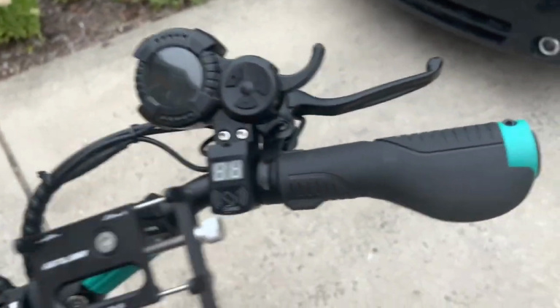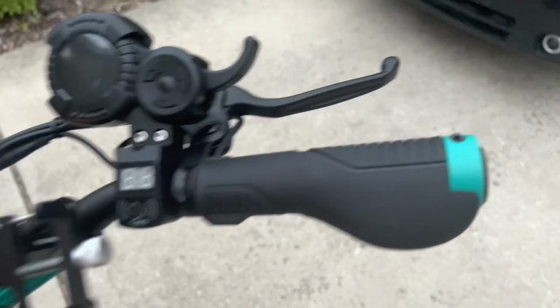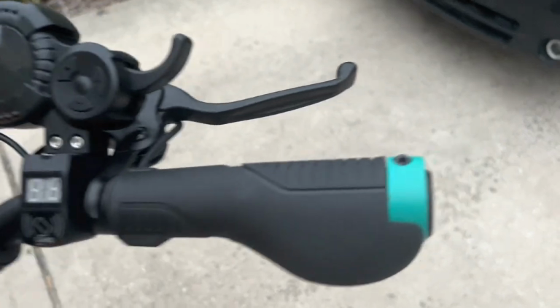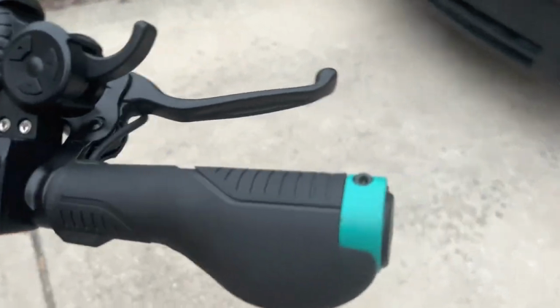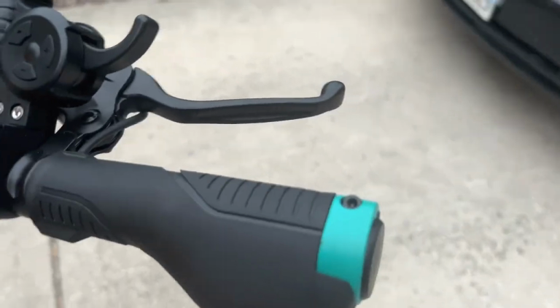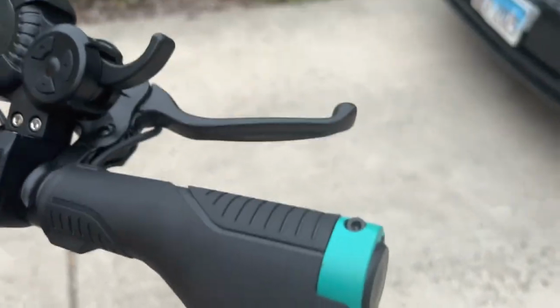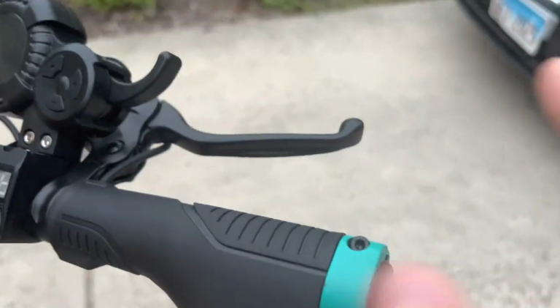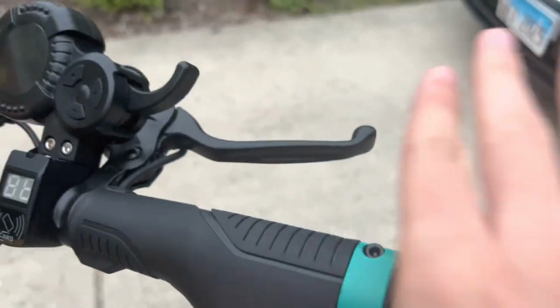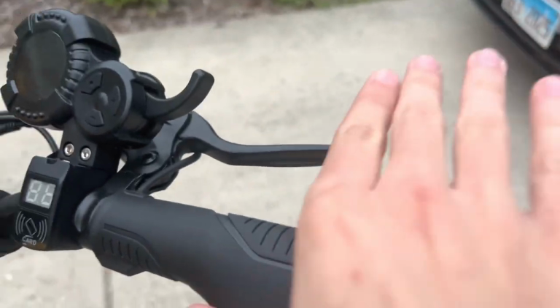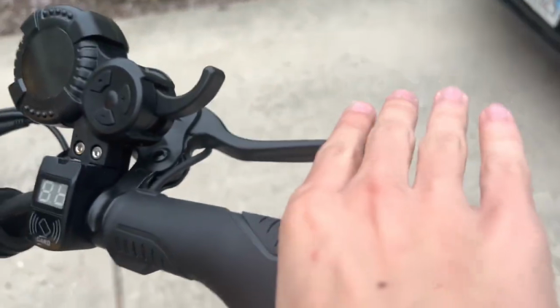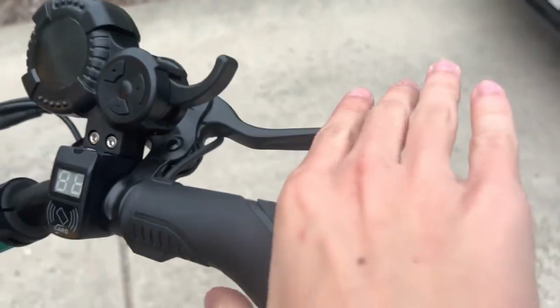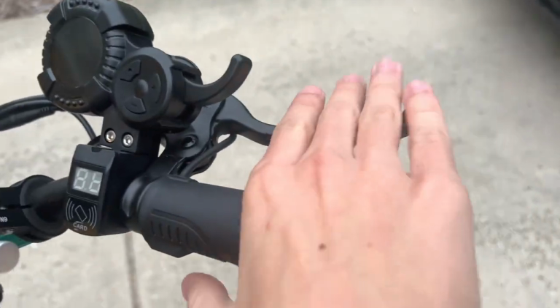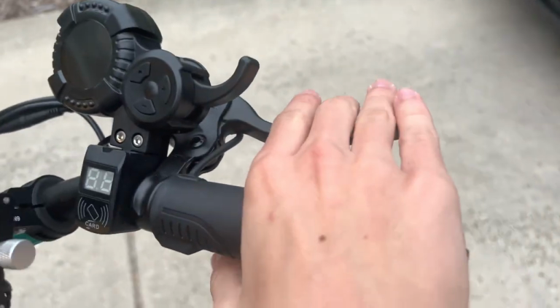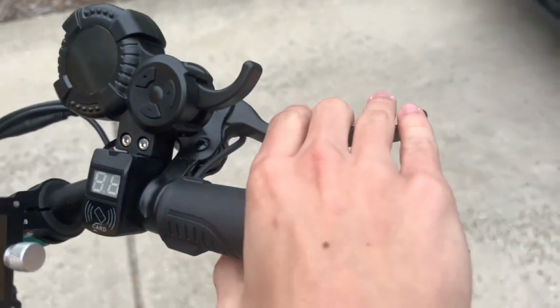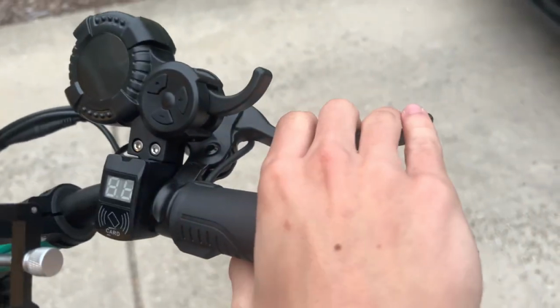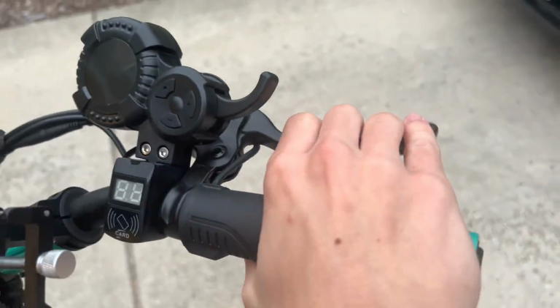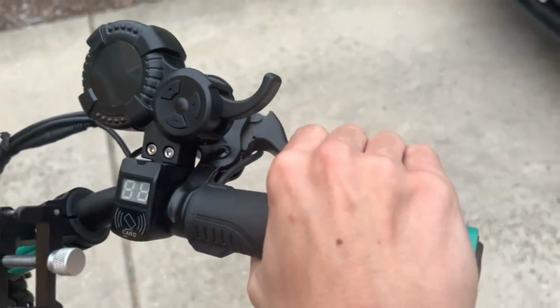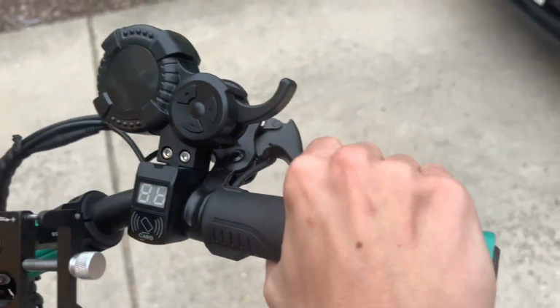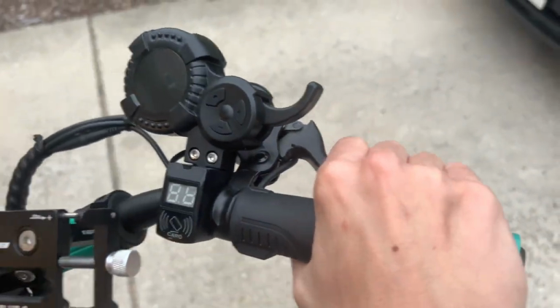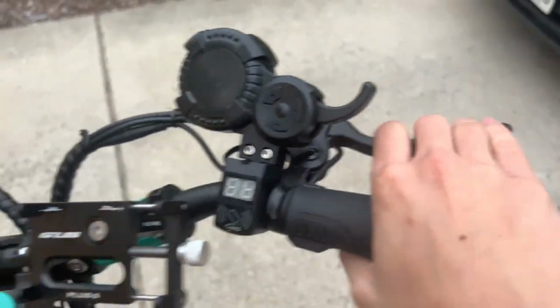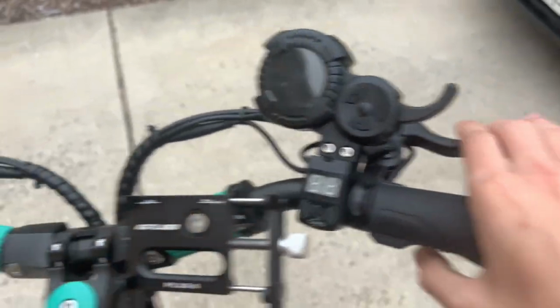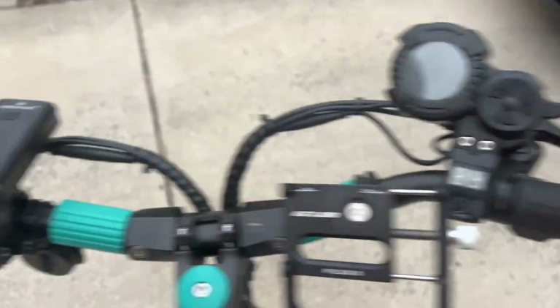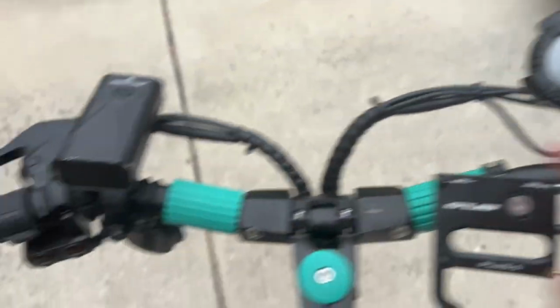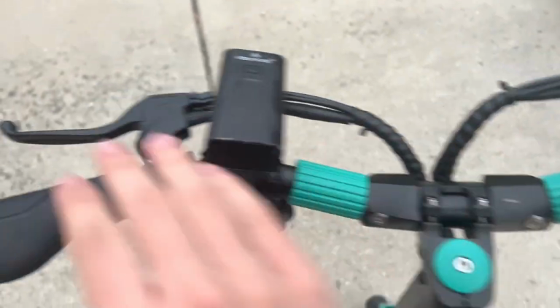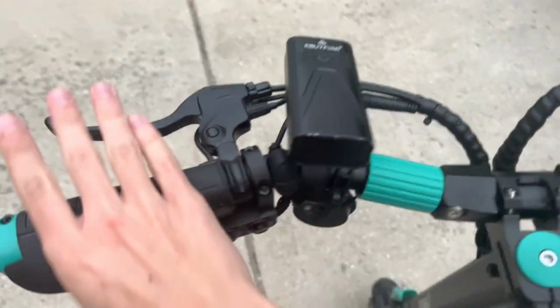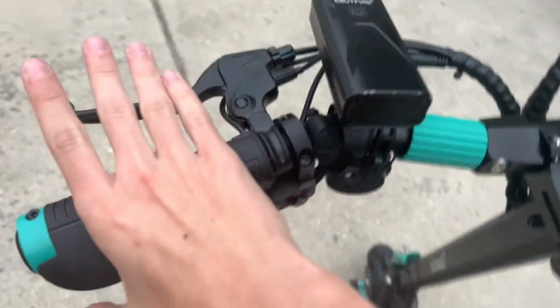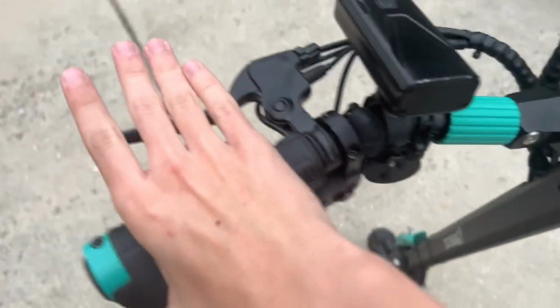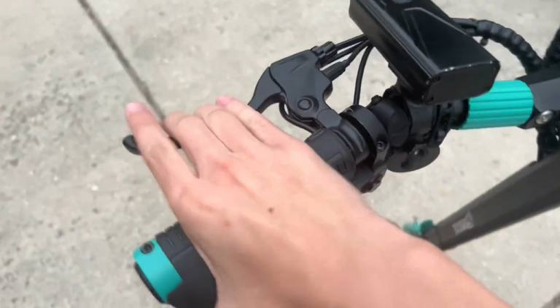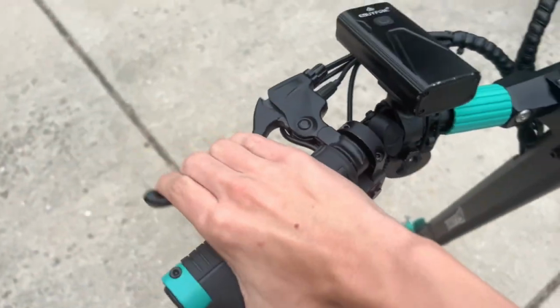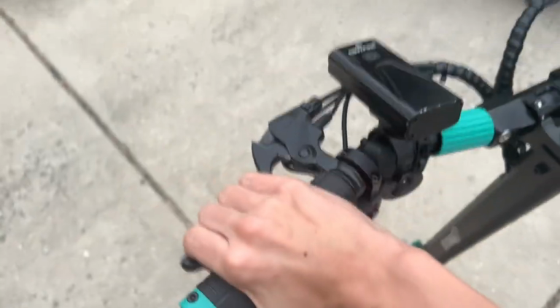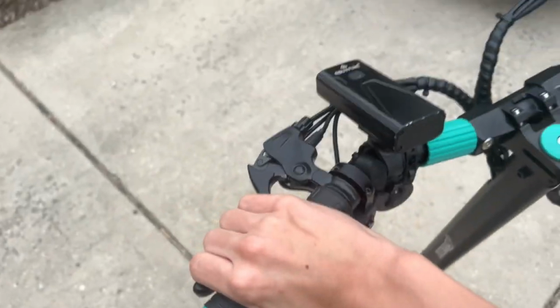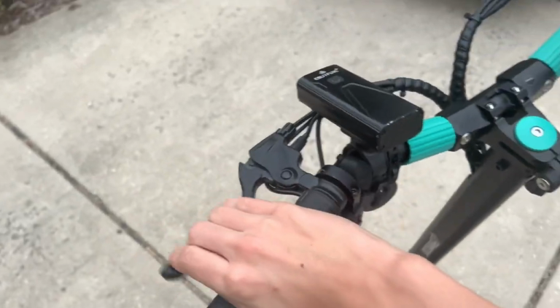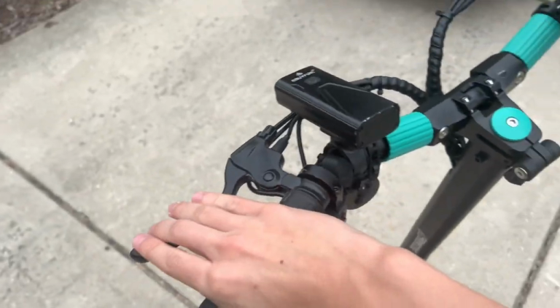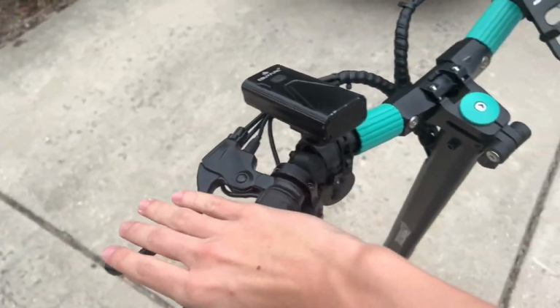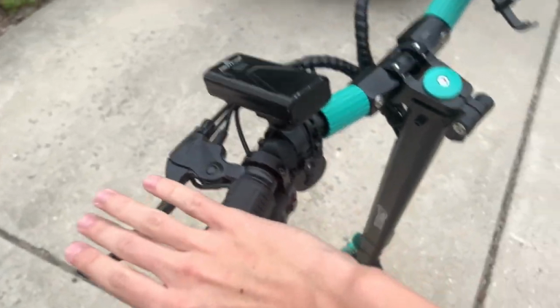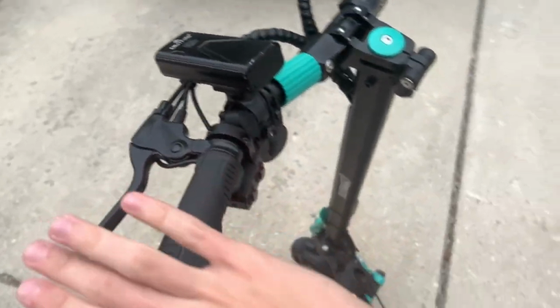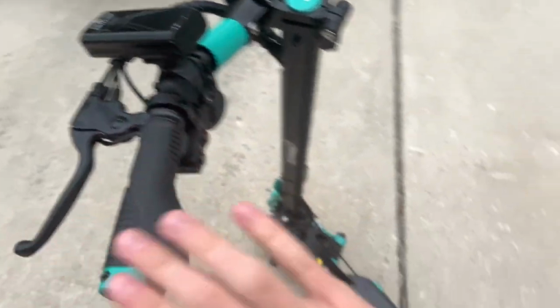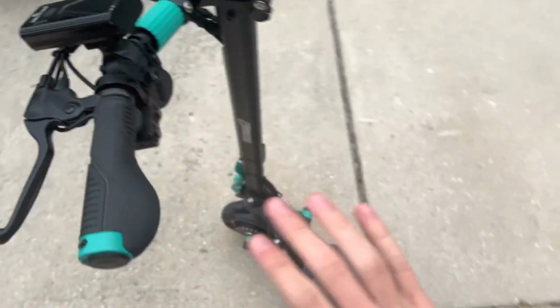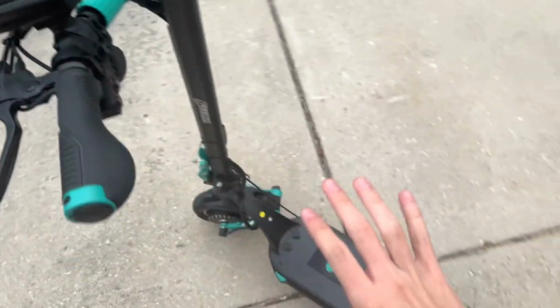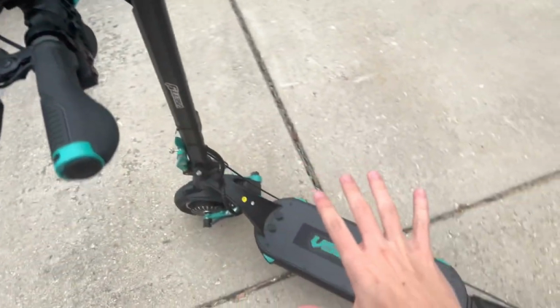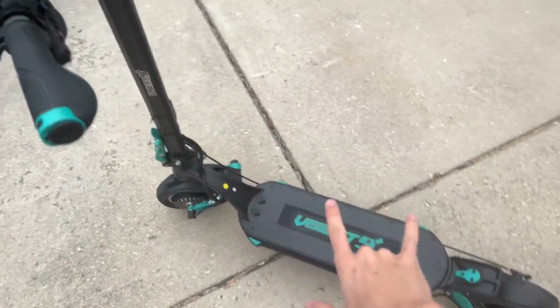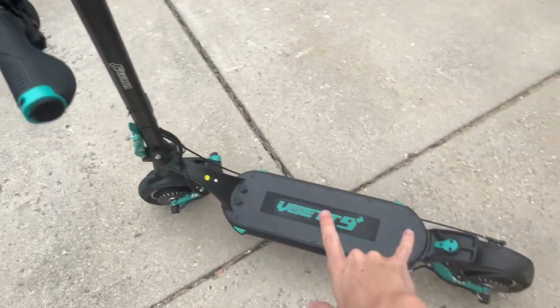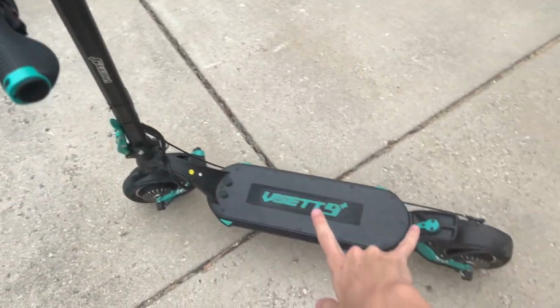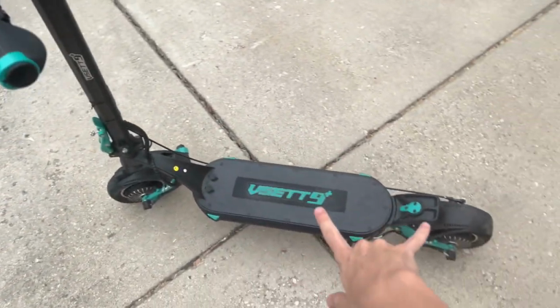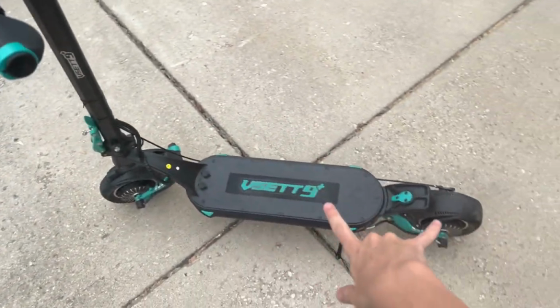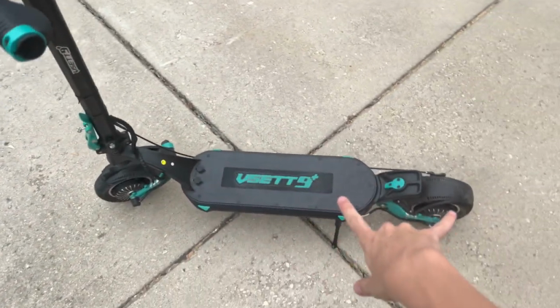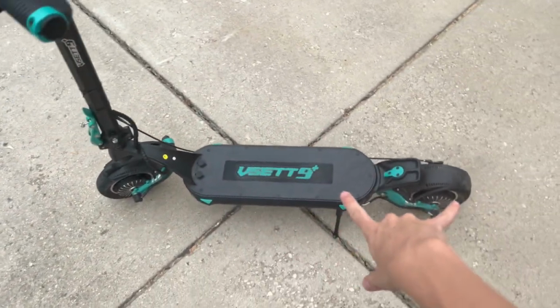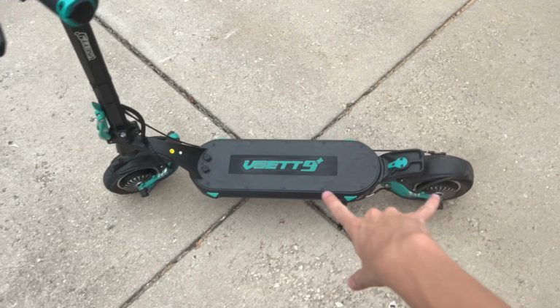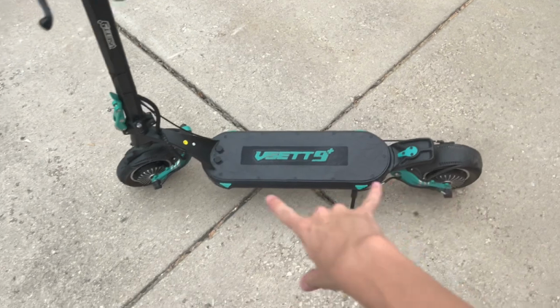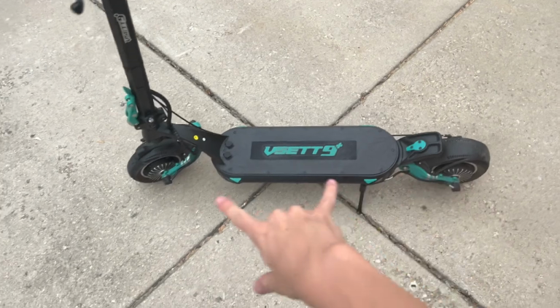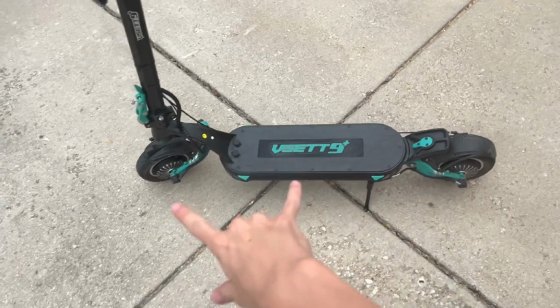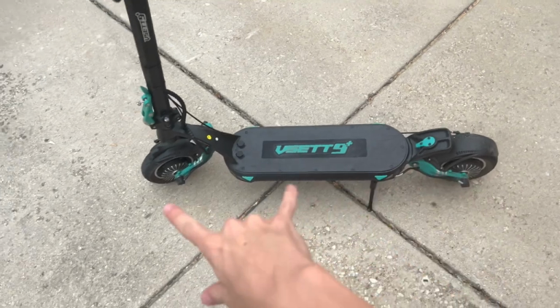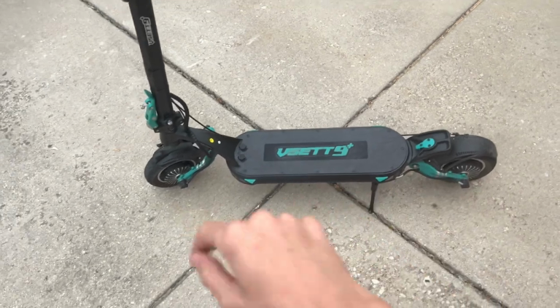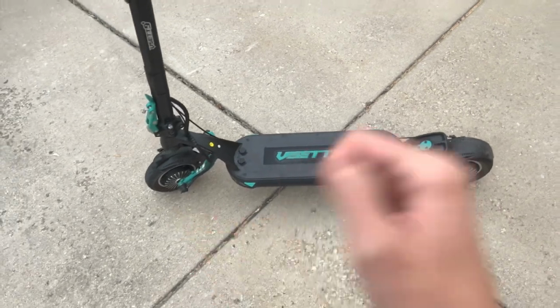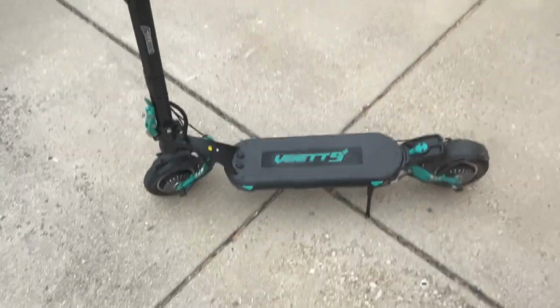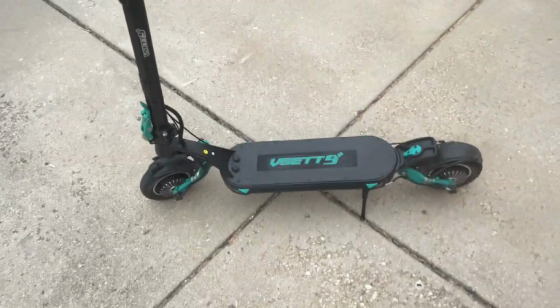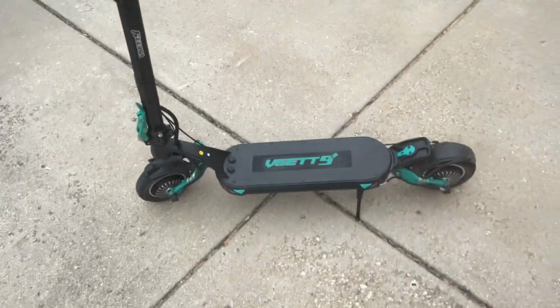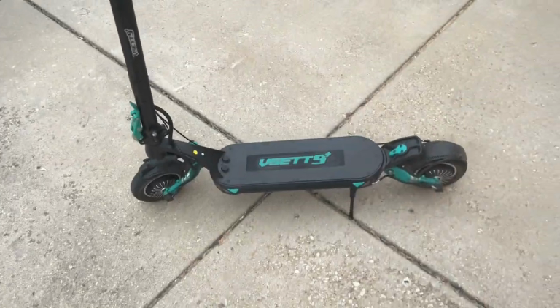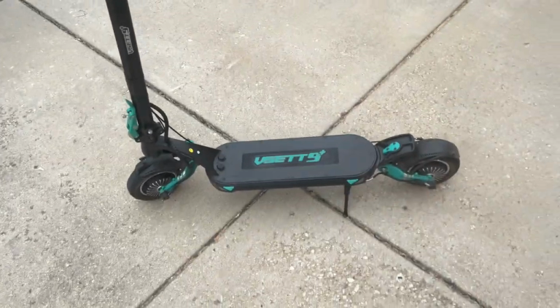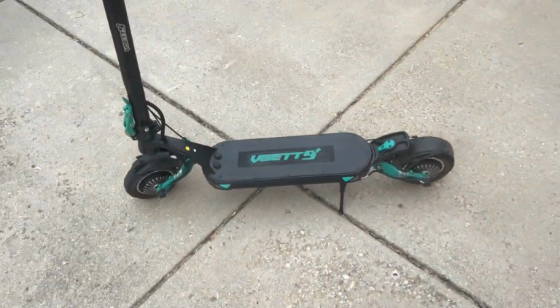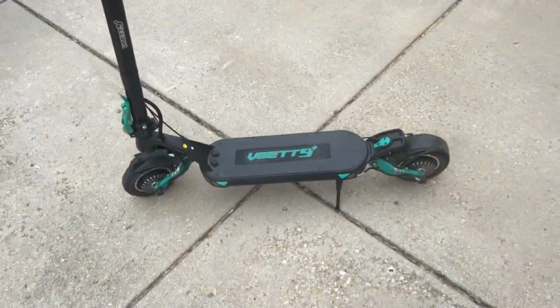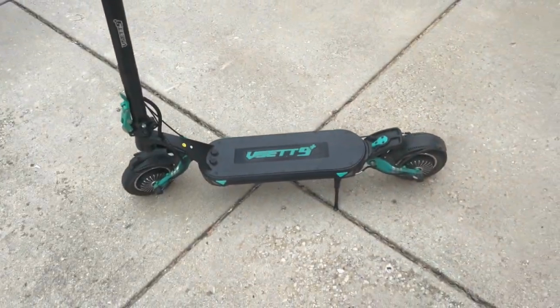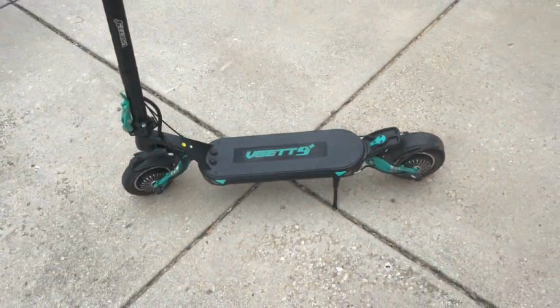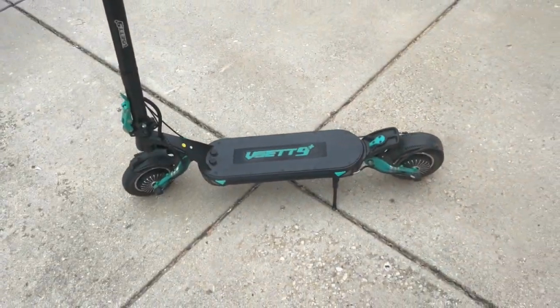Over here we have our right brake and left brake — they're both disc brakes. As you know, you're going to have to adjust them in the future.